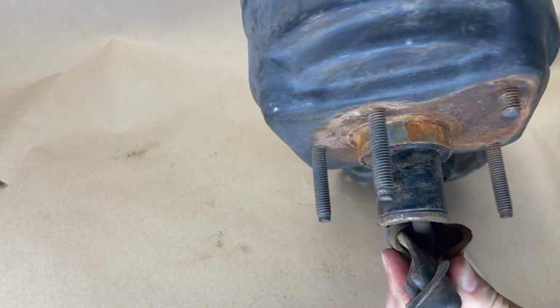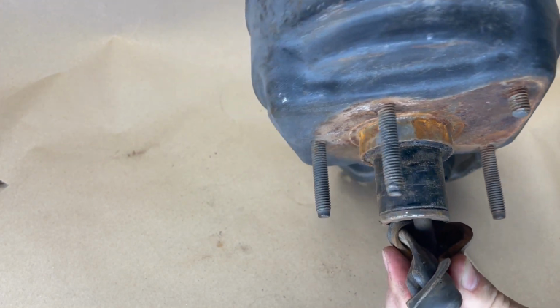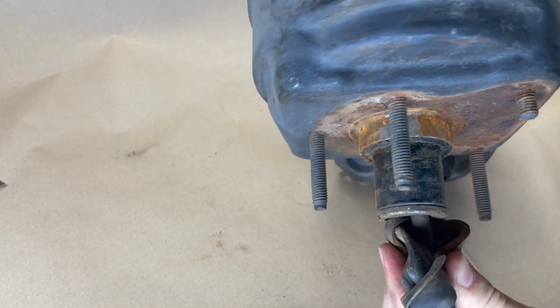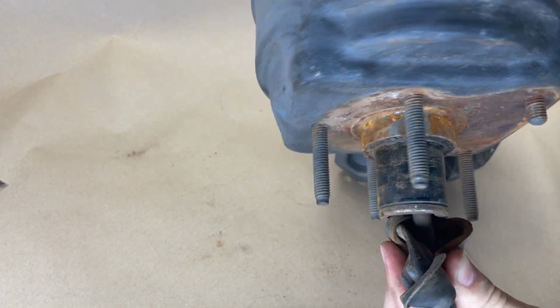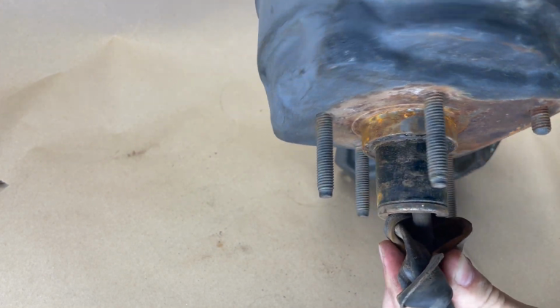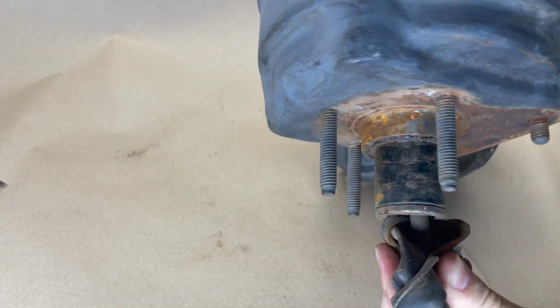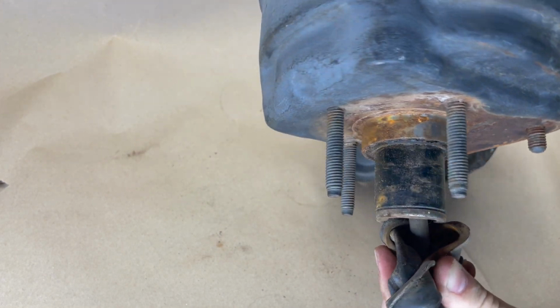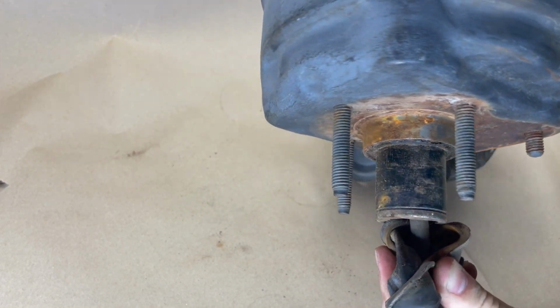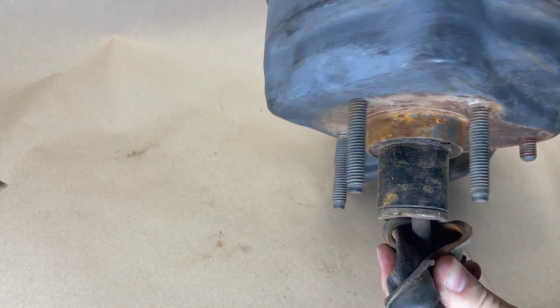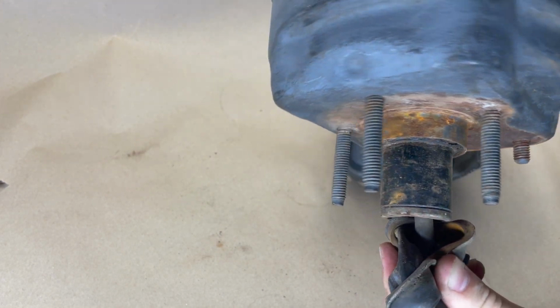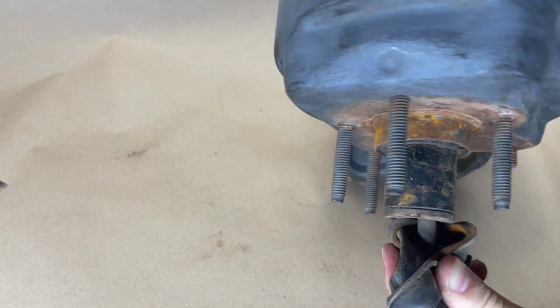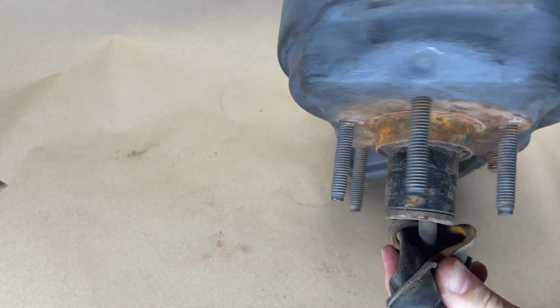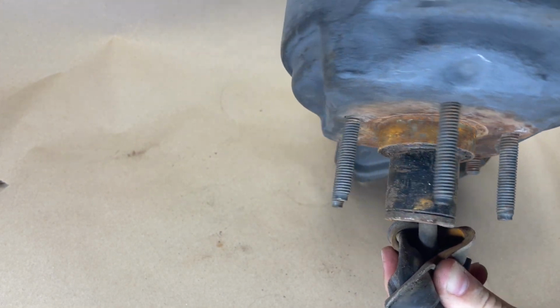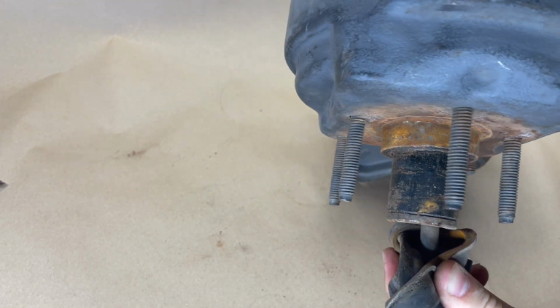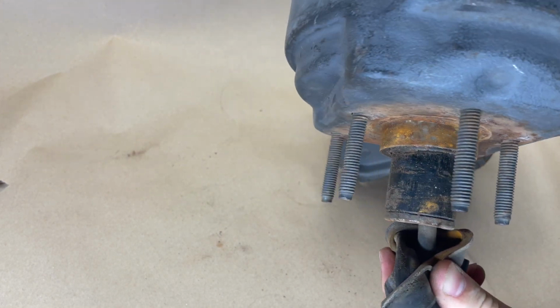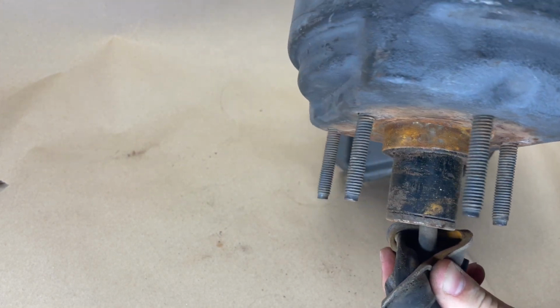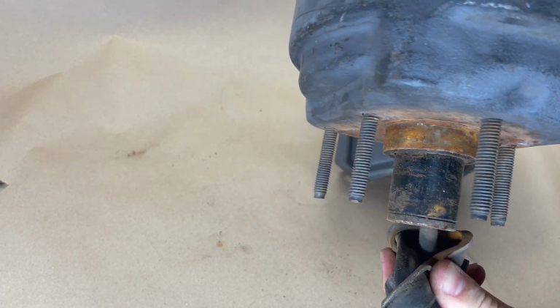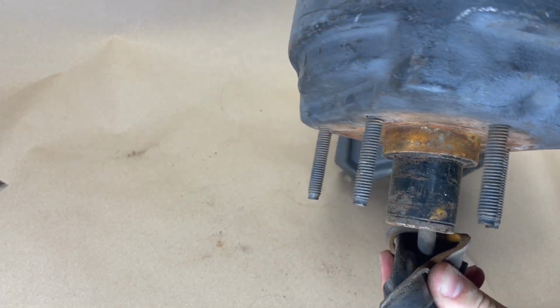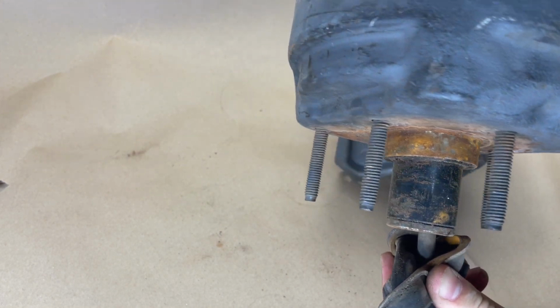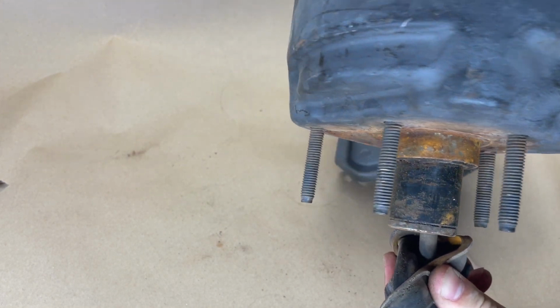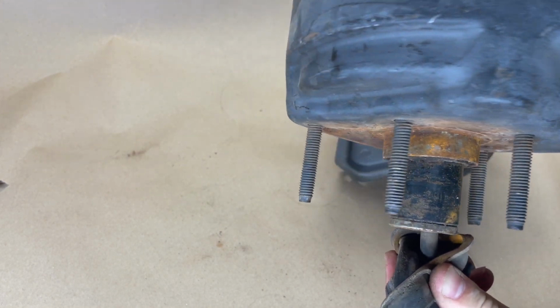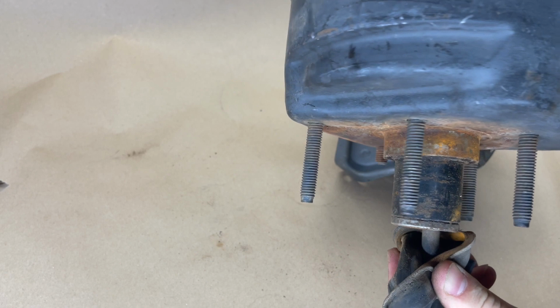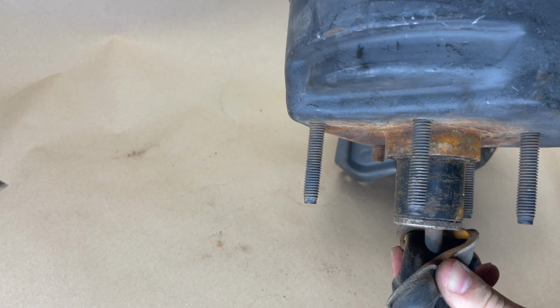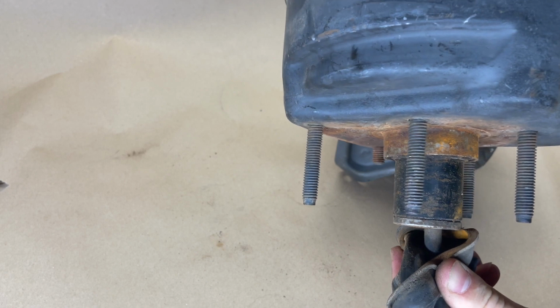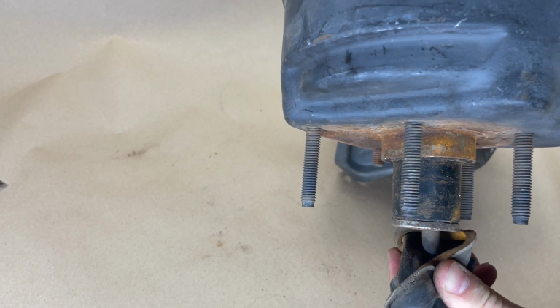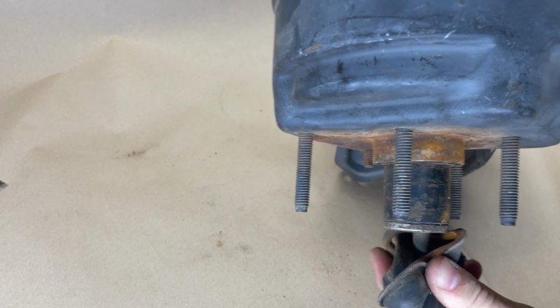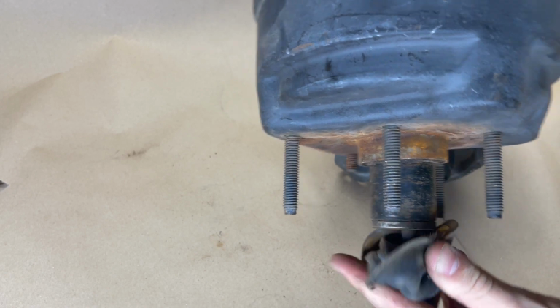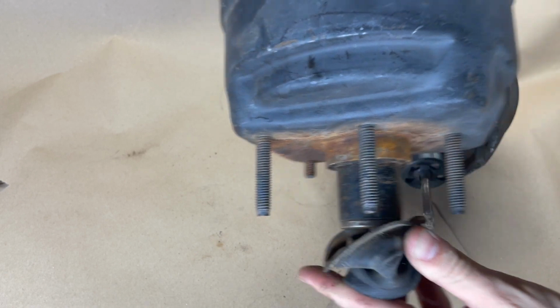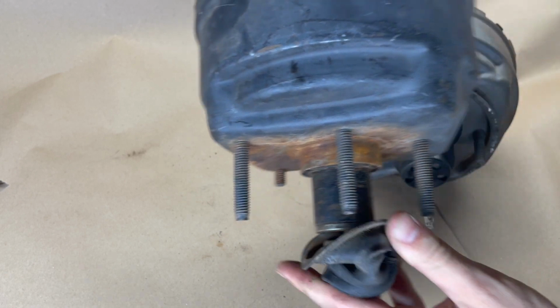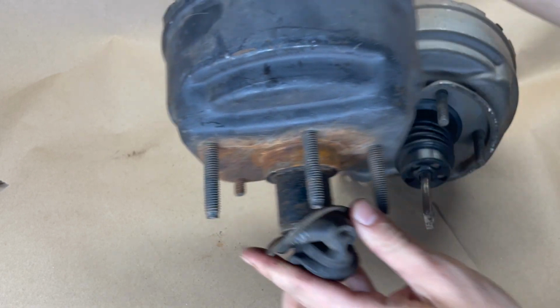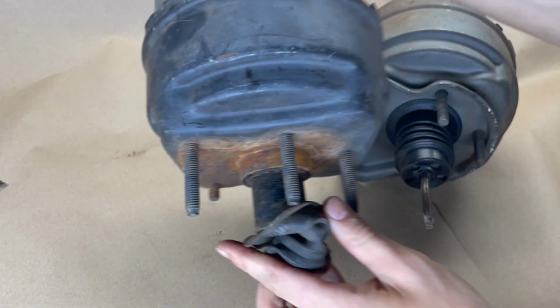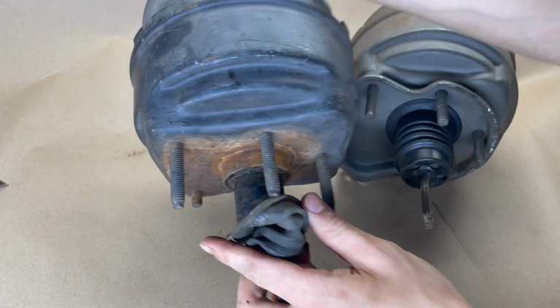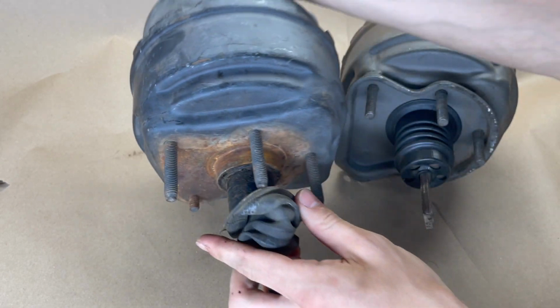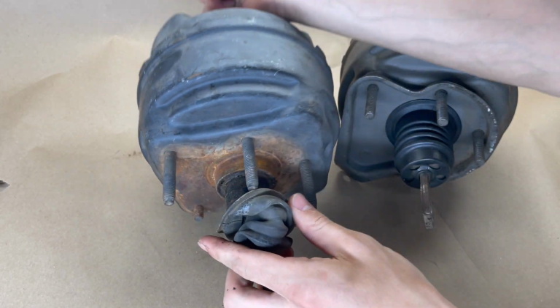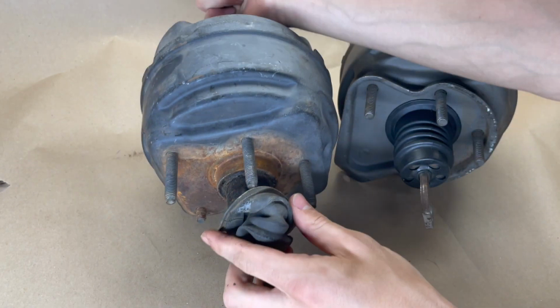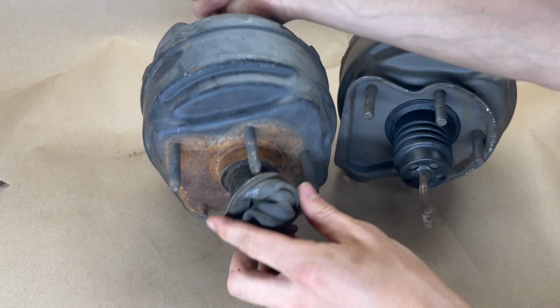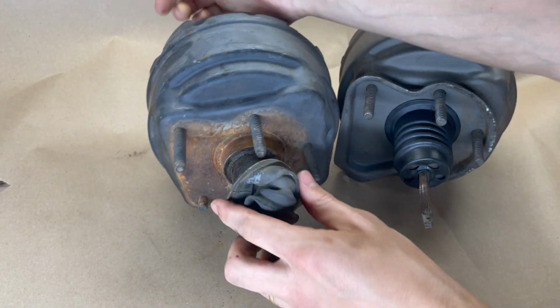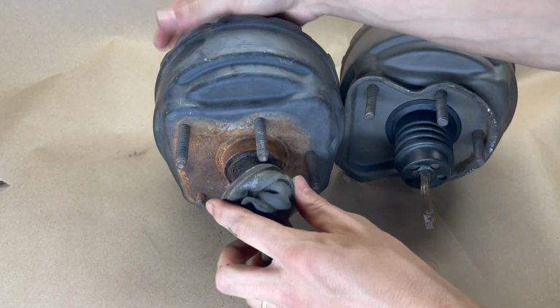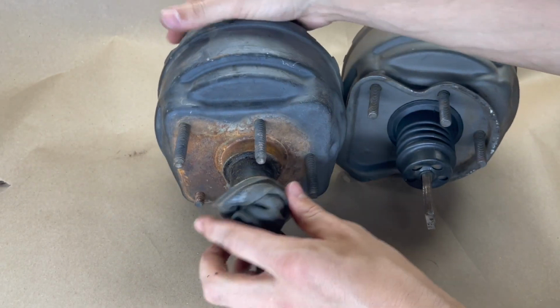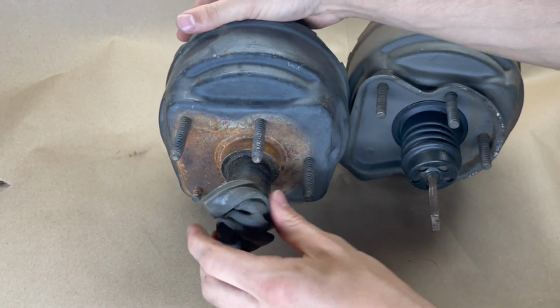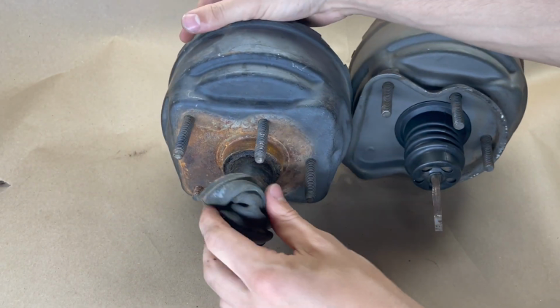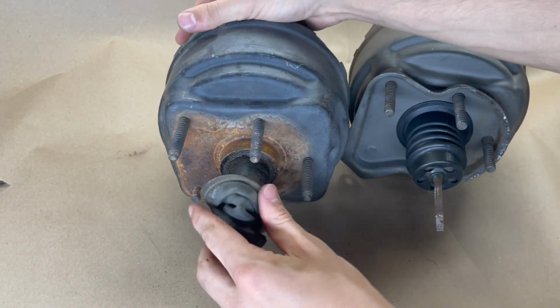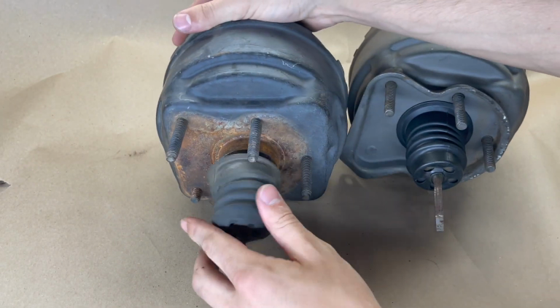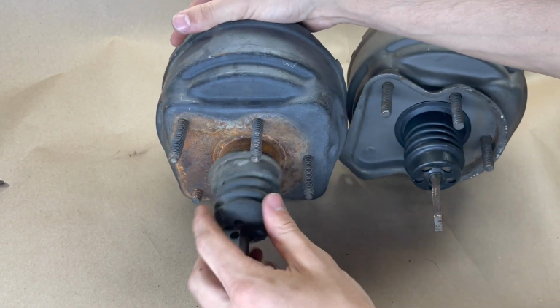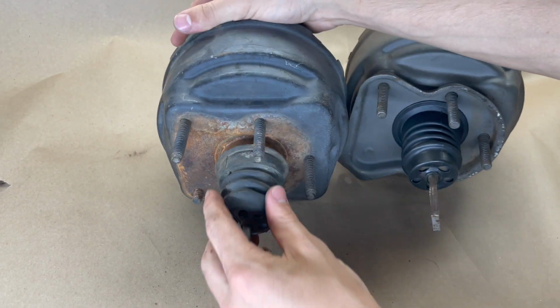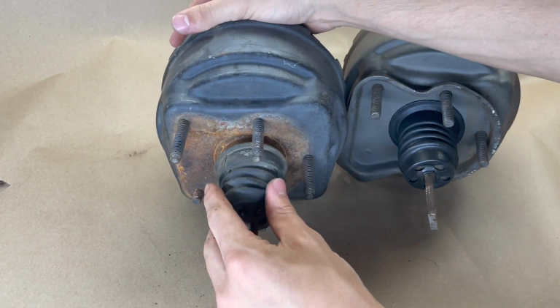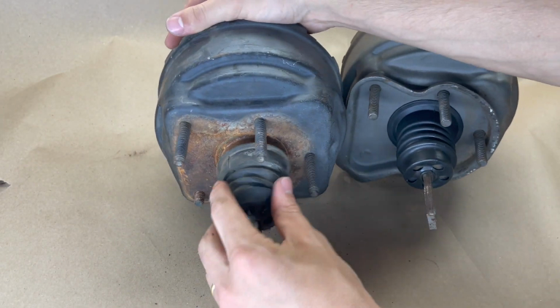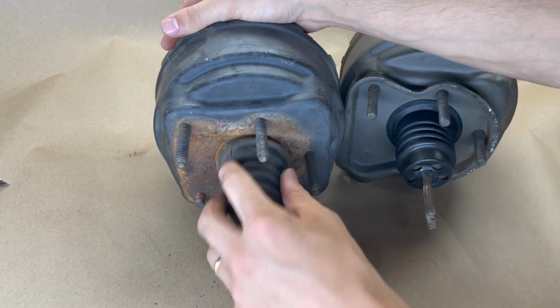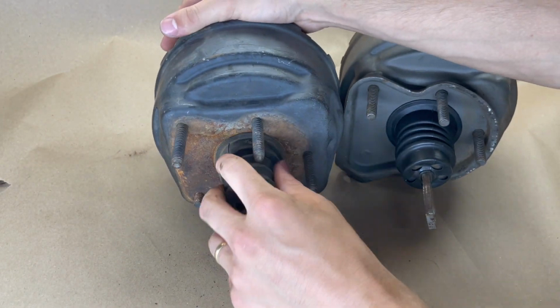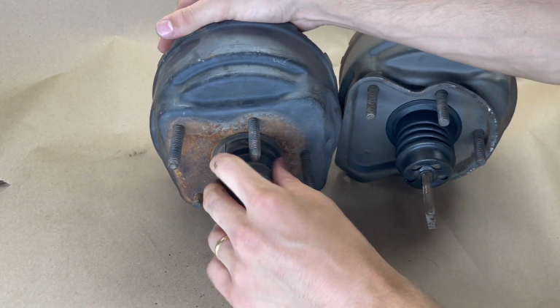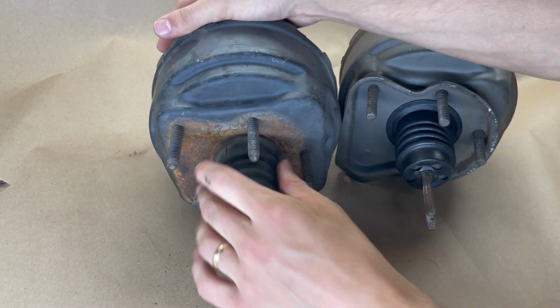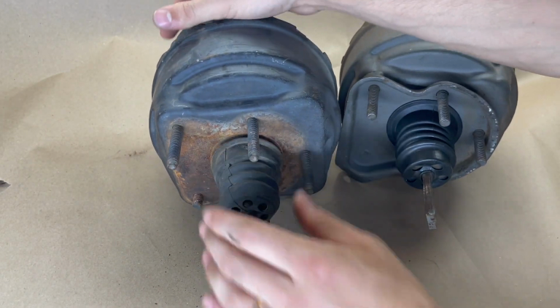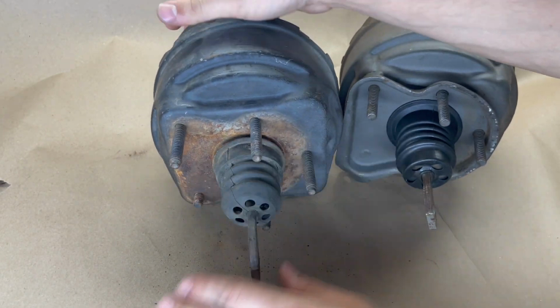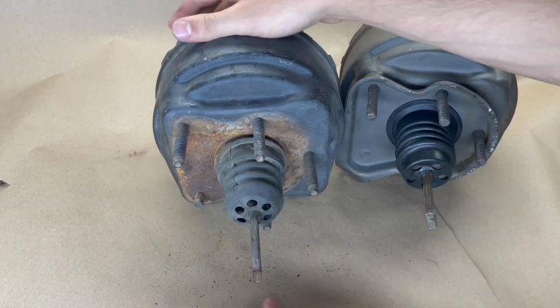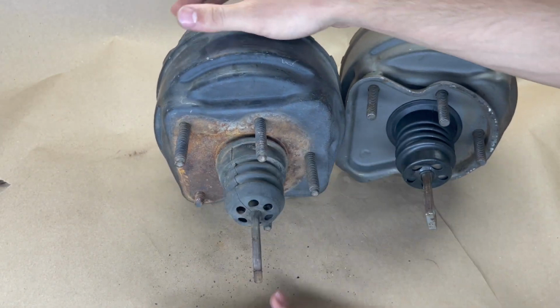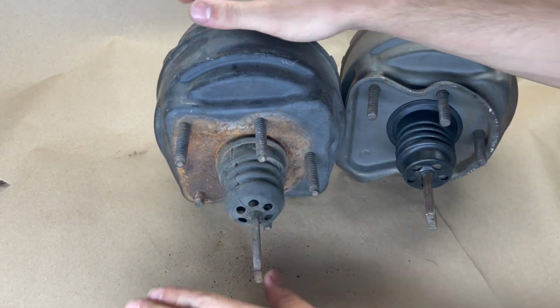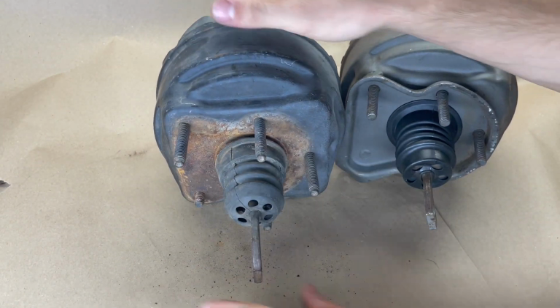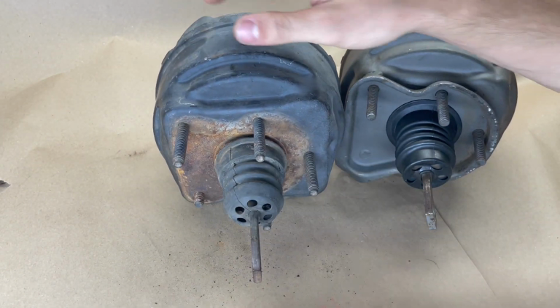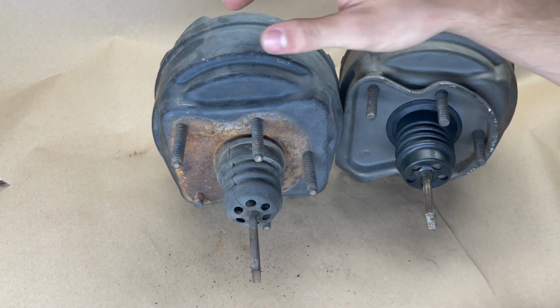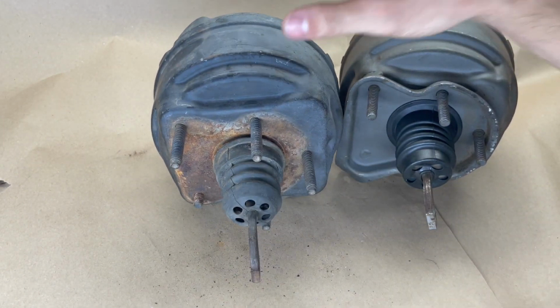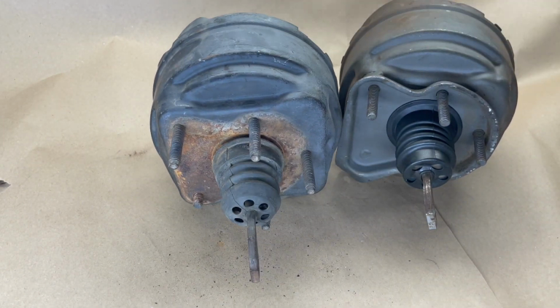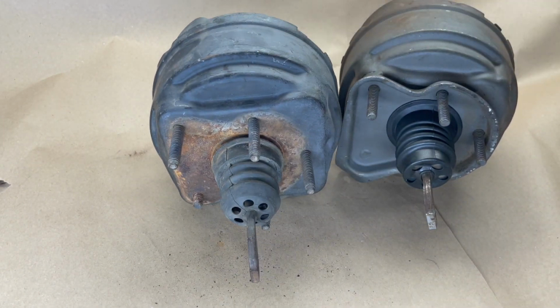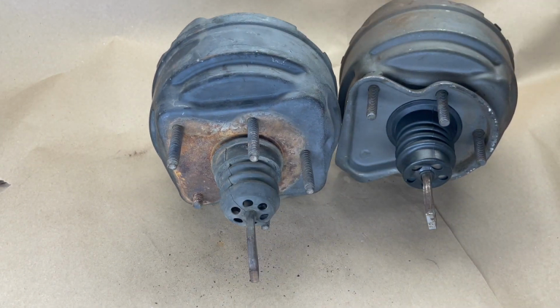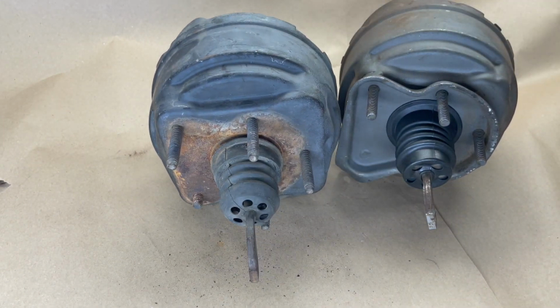The second one — we can see from the exterior that the insides of this booster are probably in usable shape.